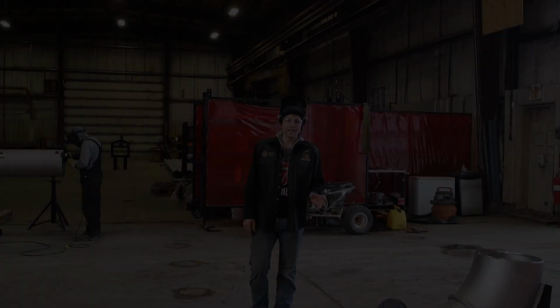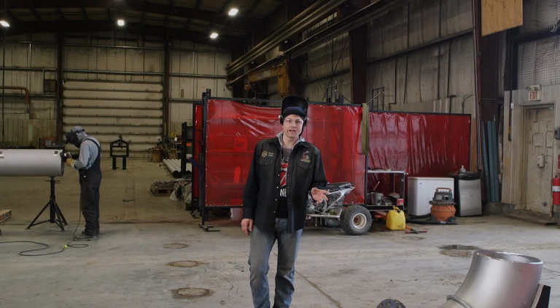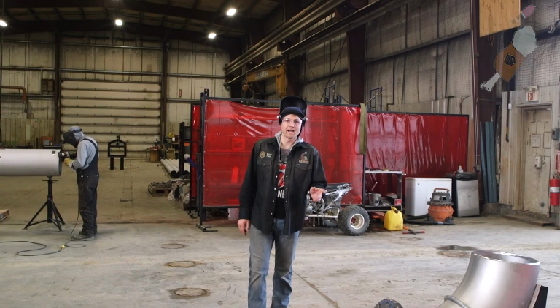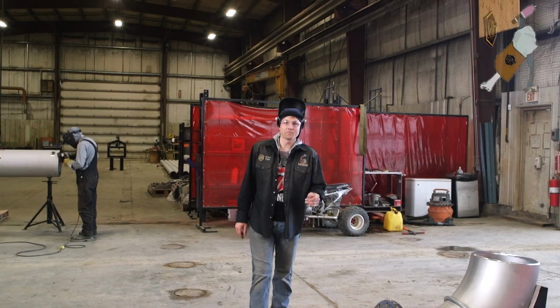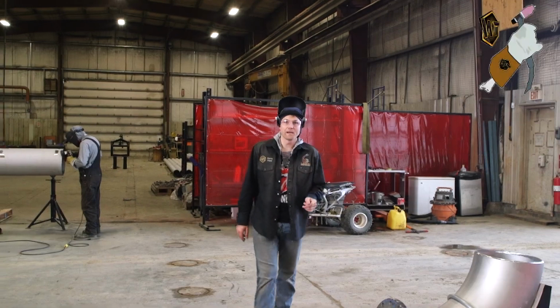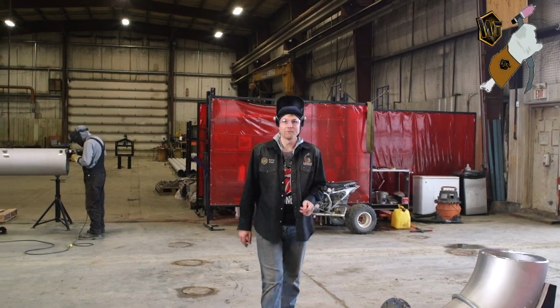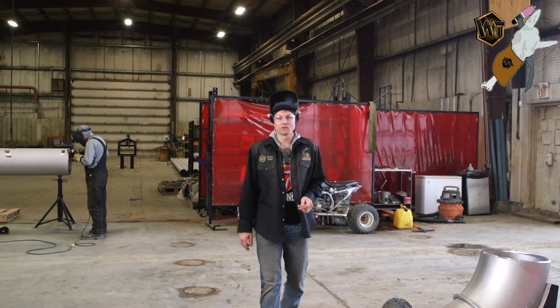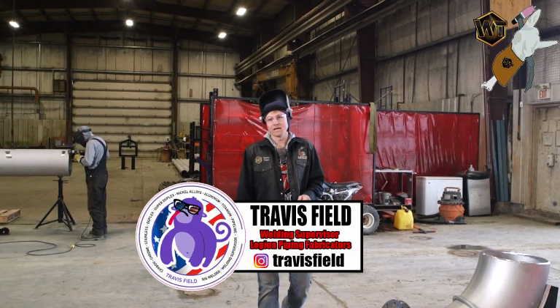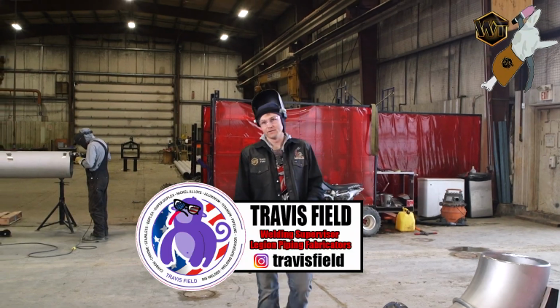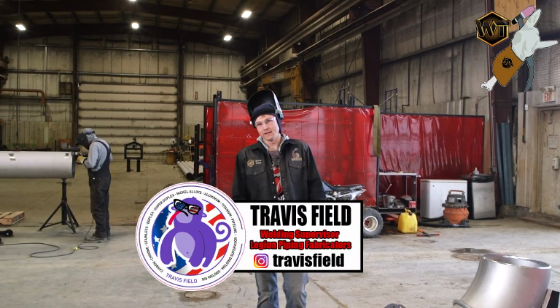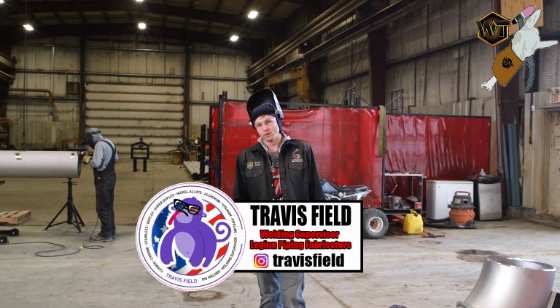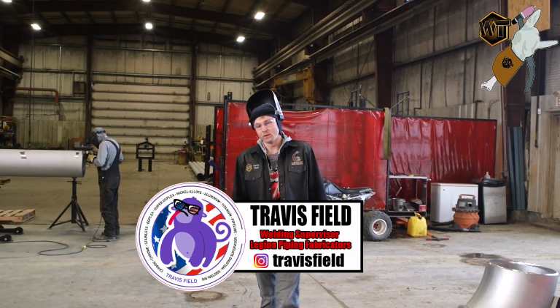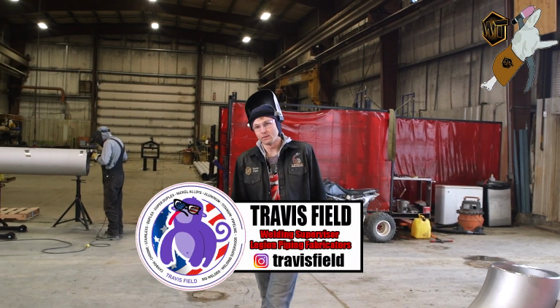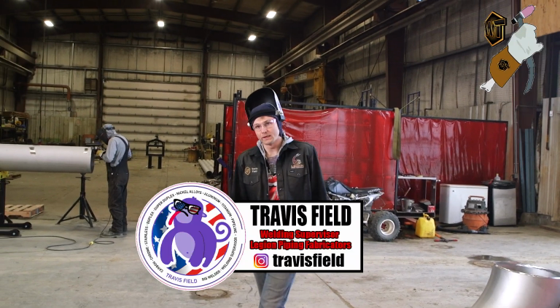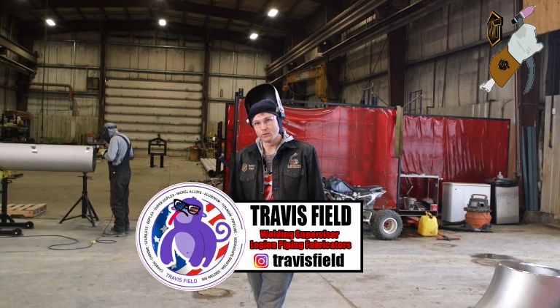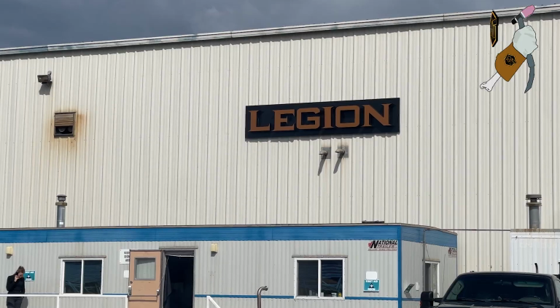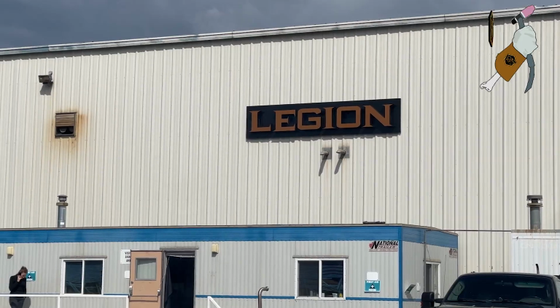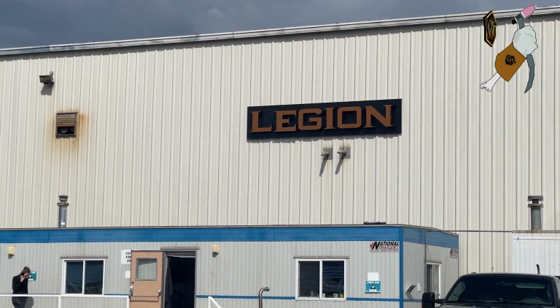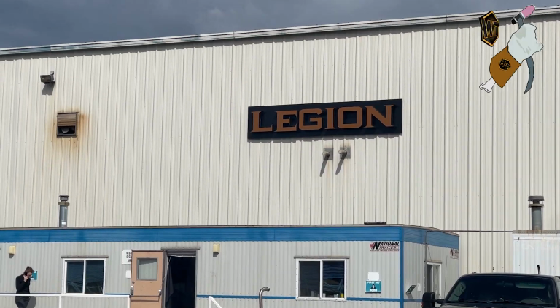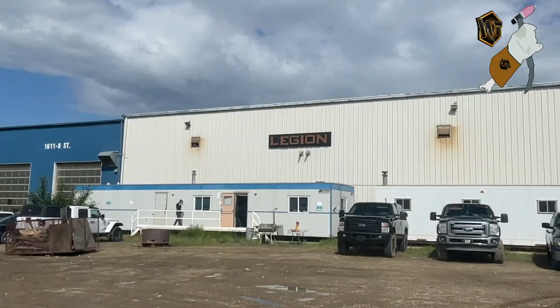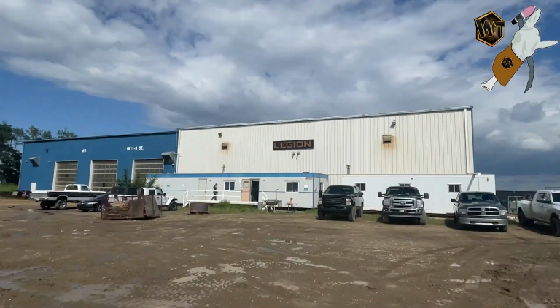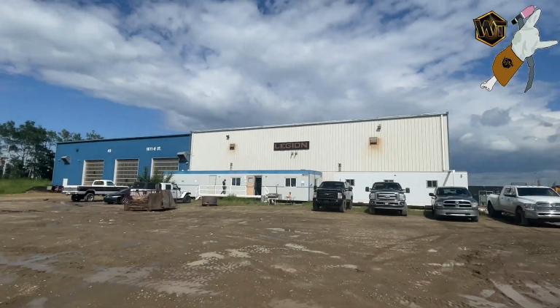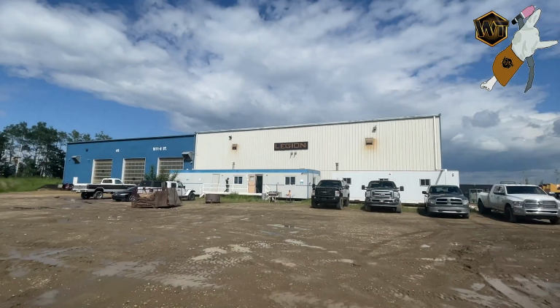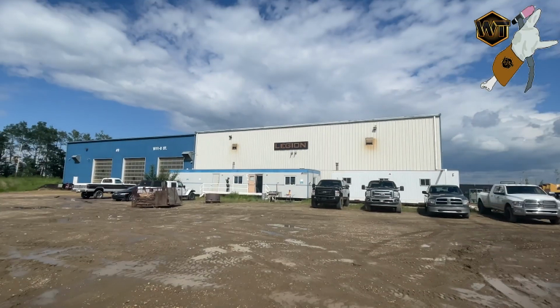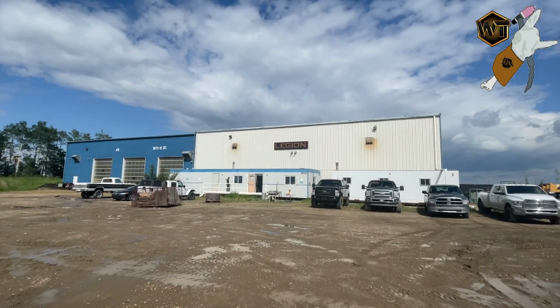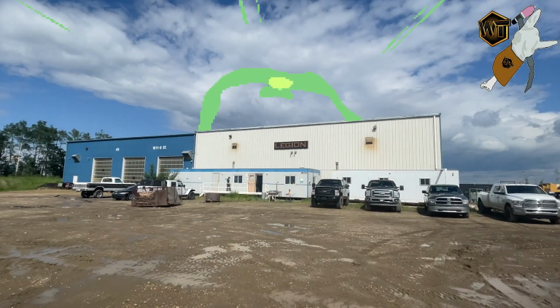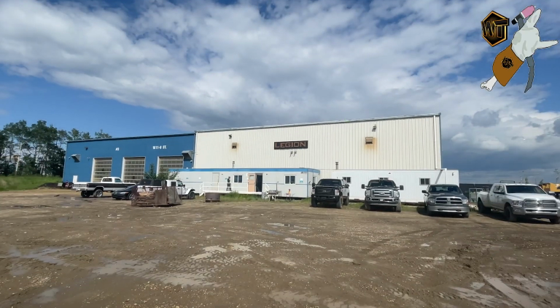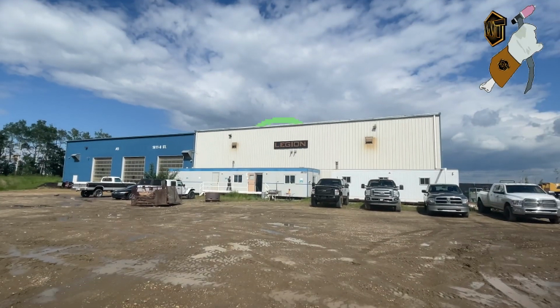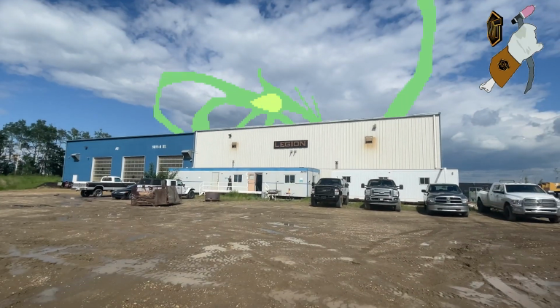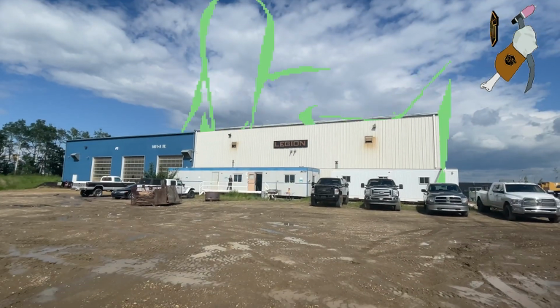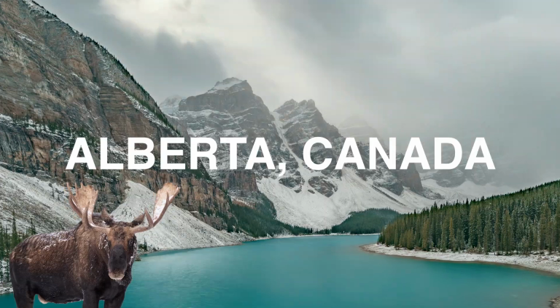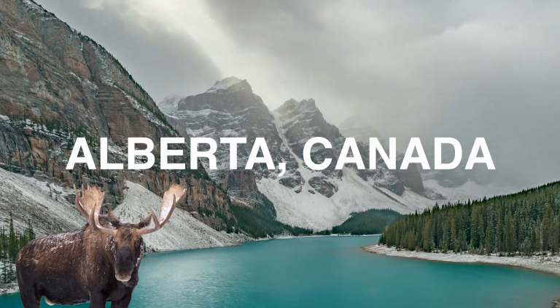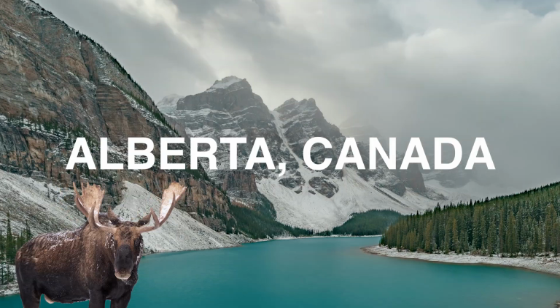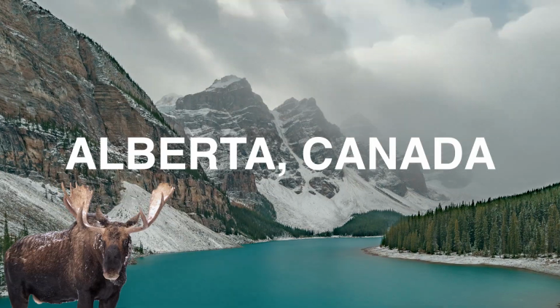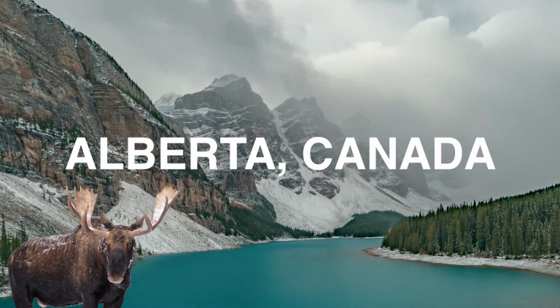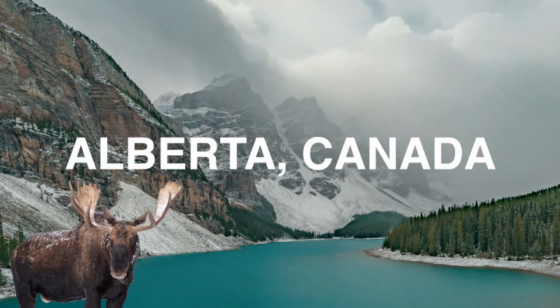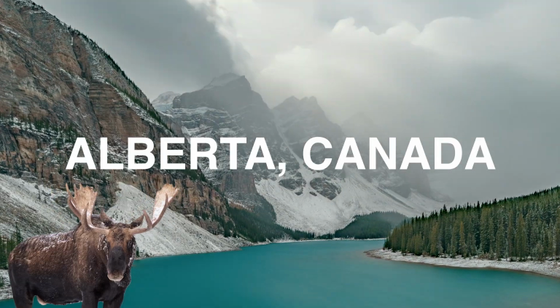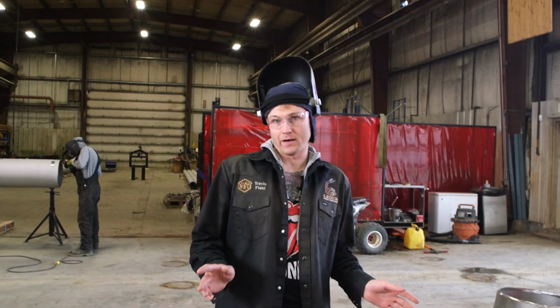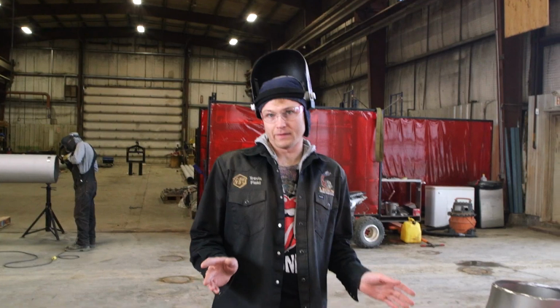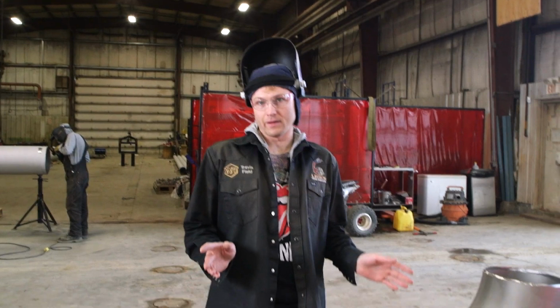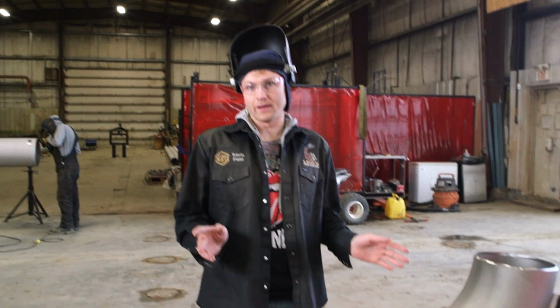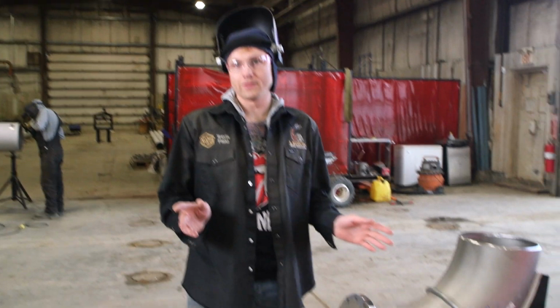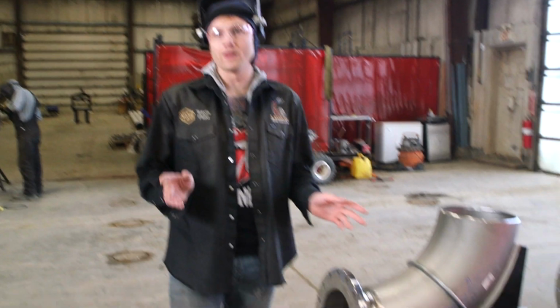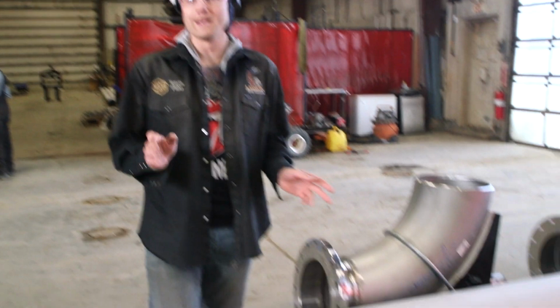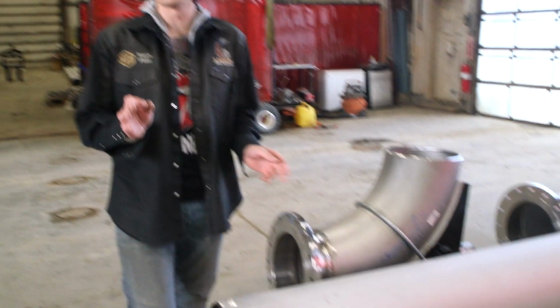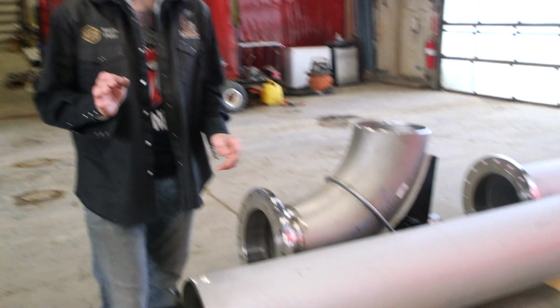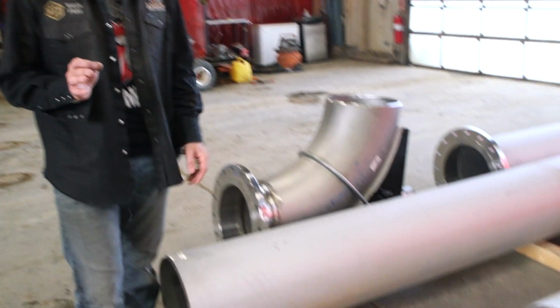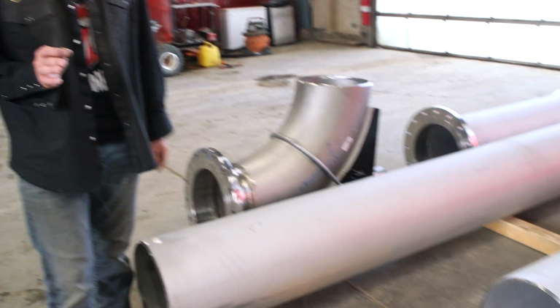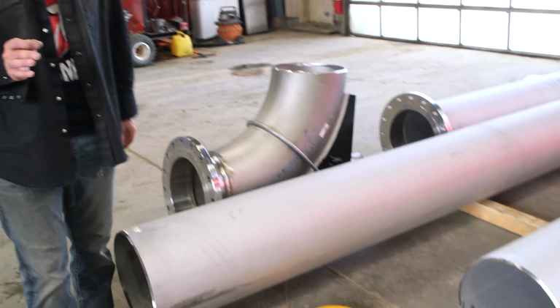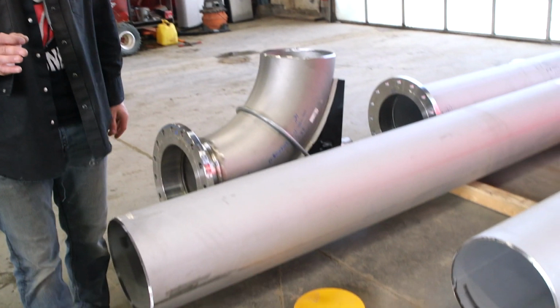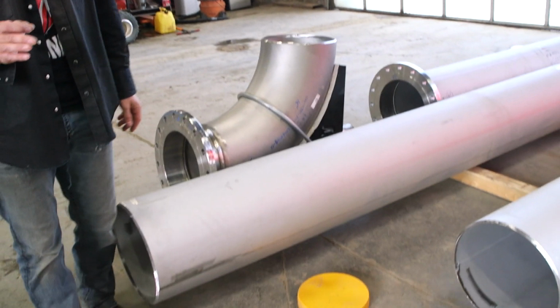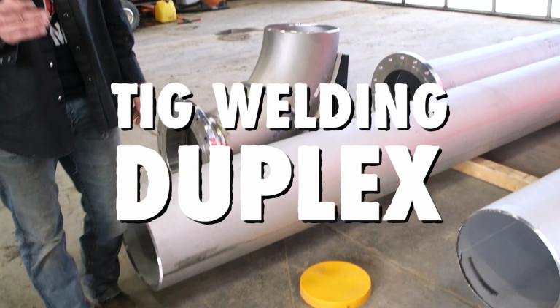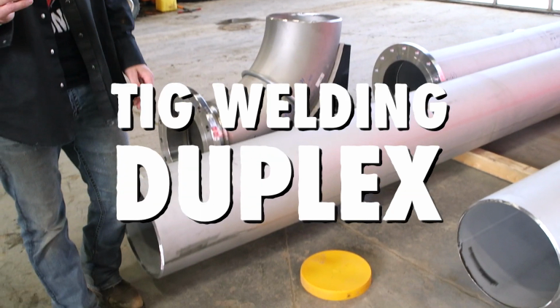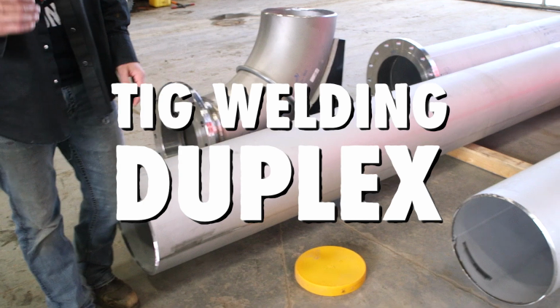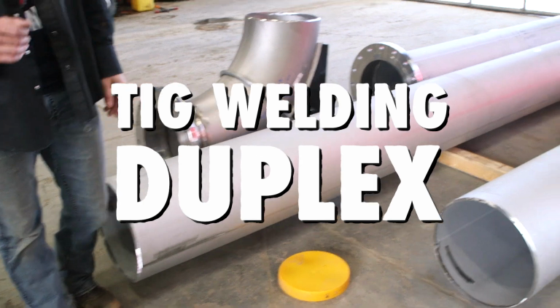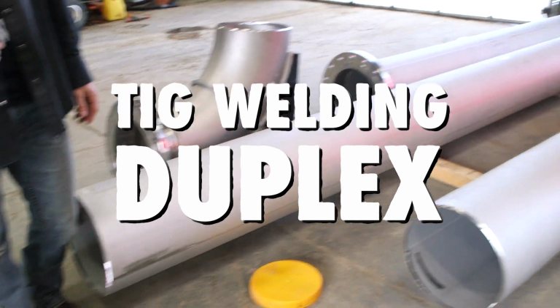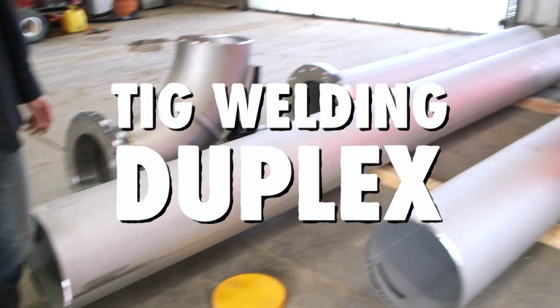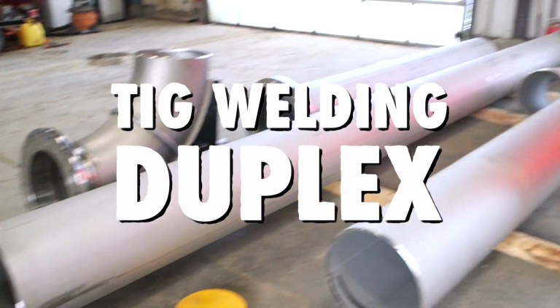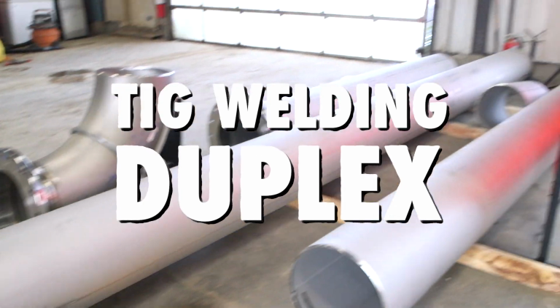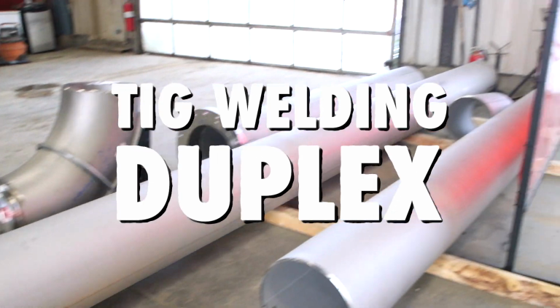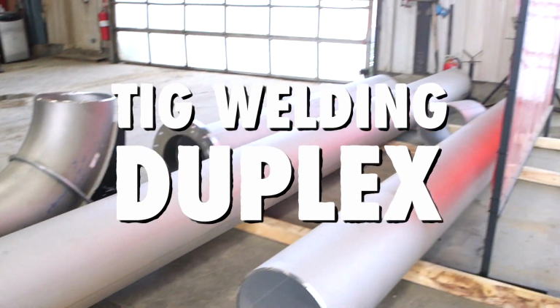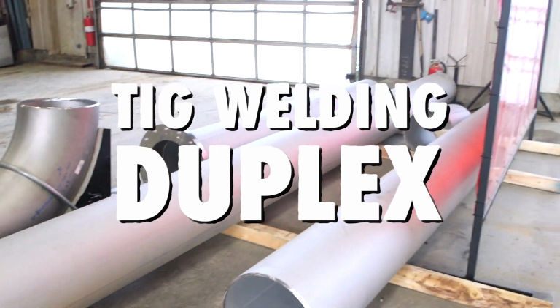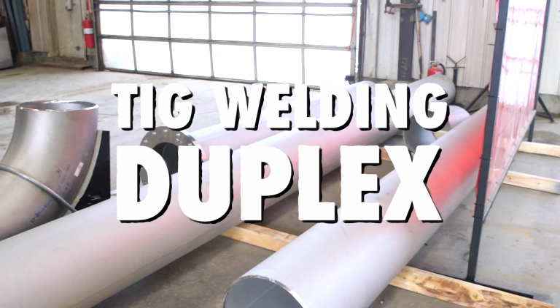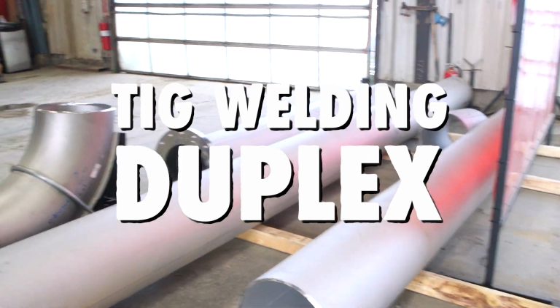Hey there guys, my name is Charles Hill. I'm a rig welder with Leeds and Fife and Fabricators and we have a big duplex shop here at the Nistia Alberta shop. A lot of duplex here.